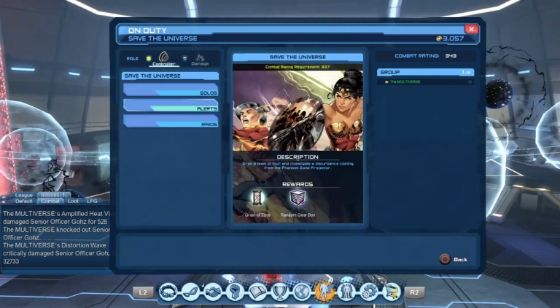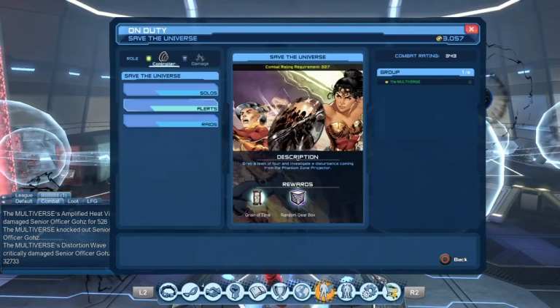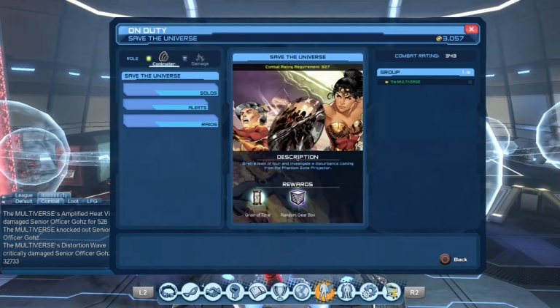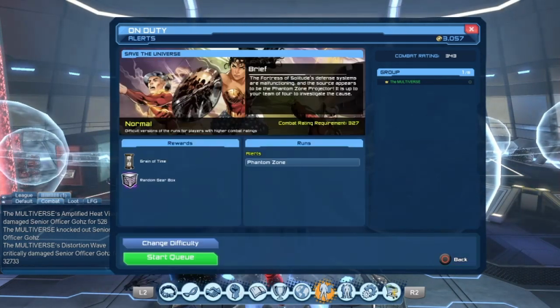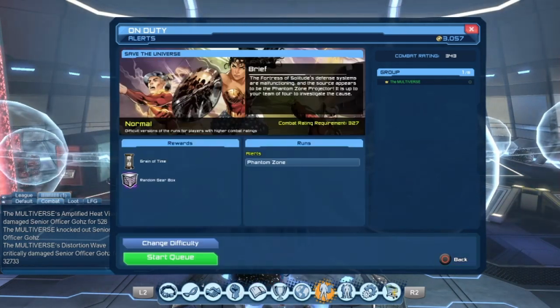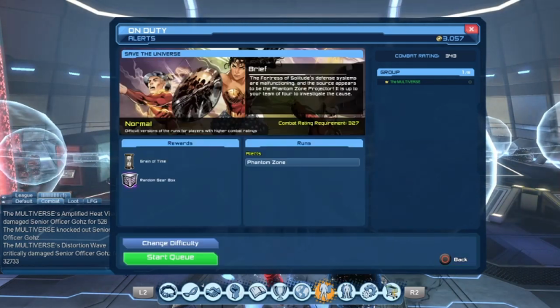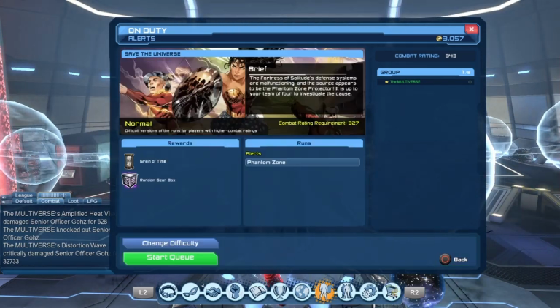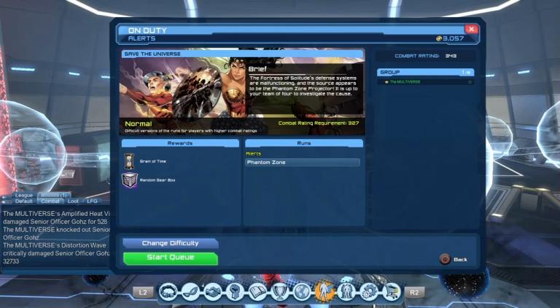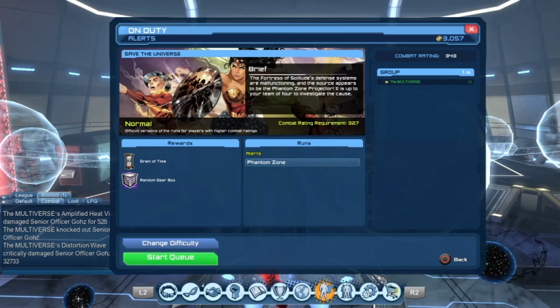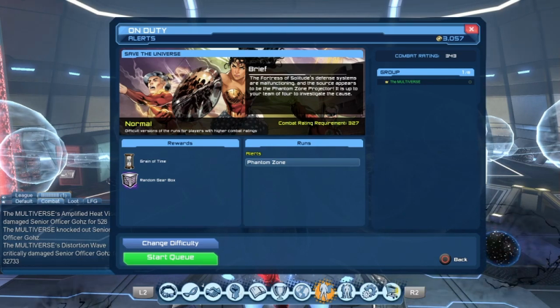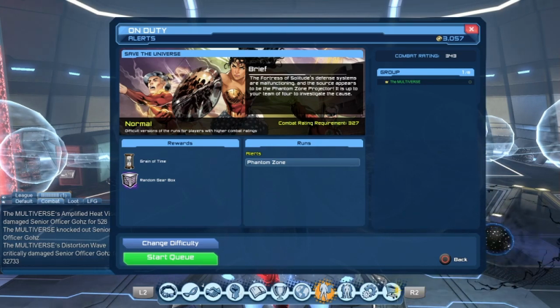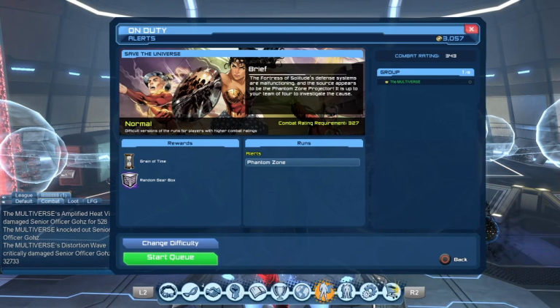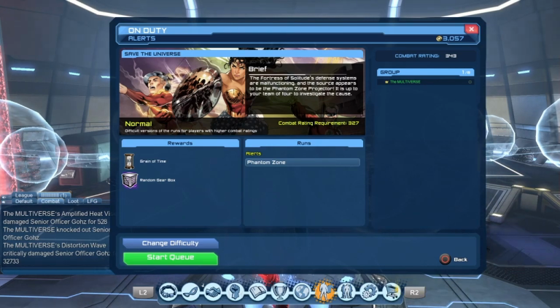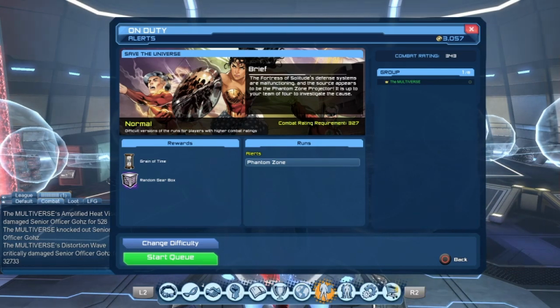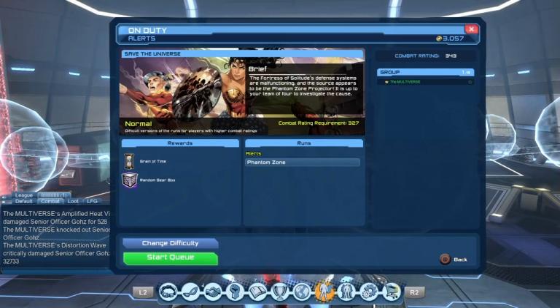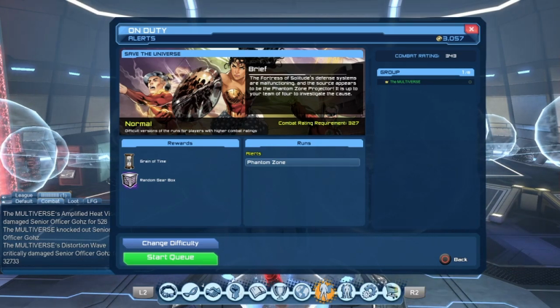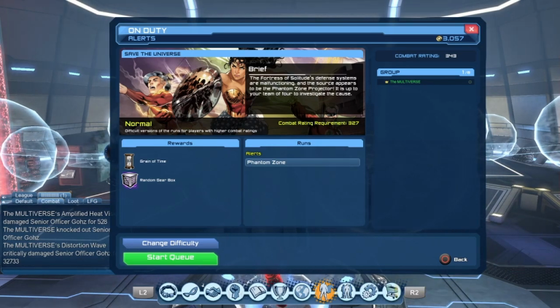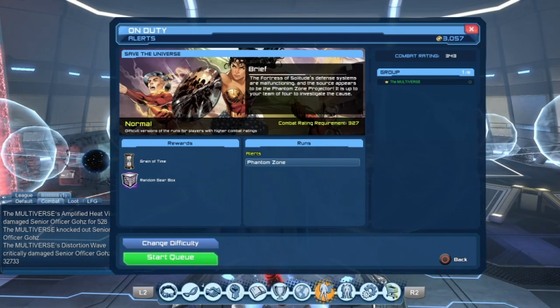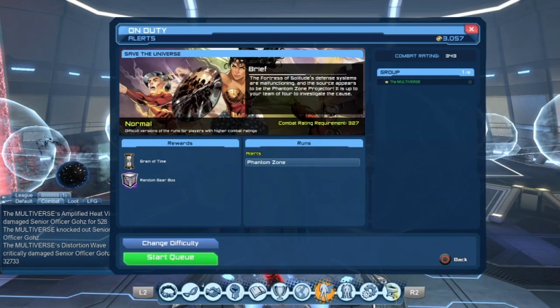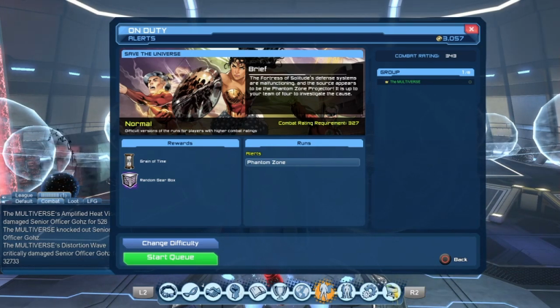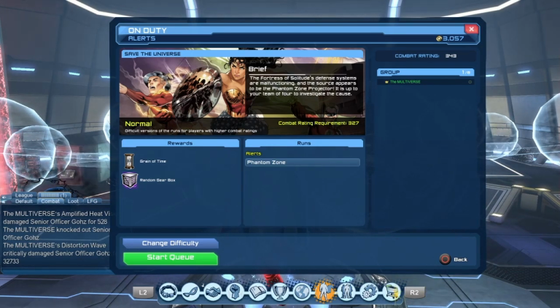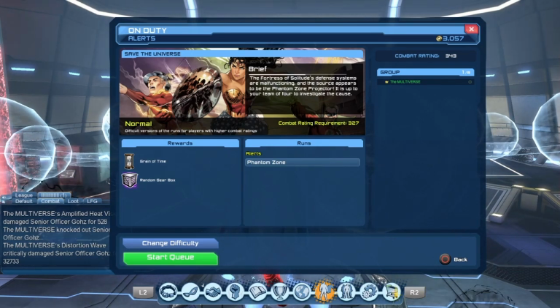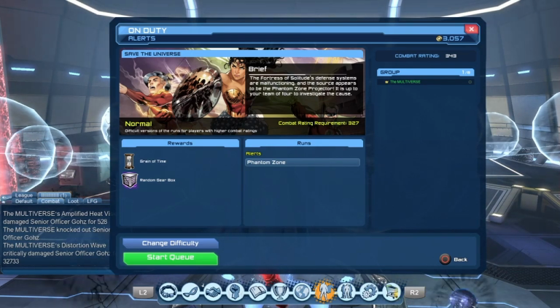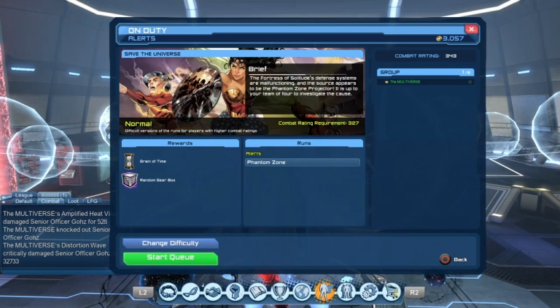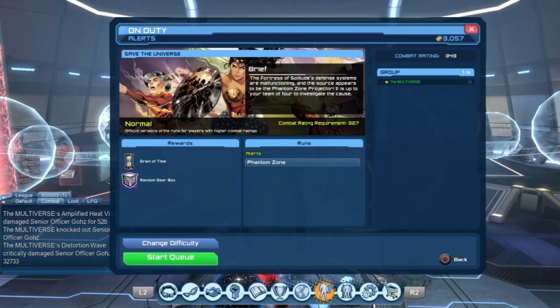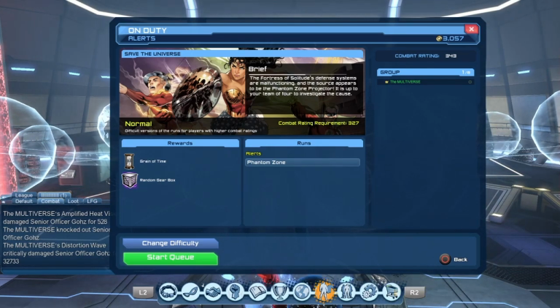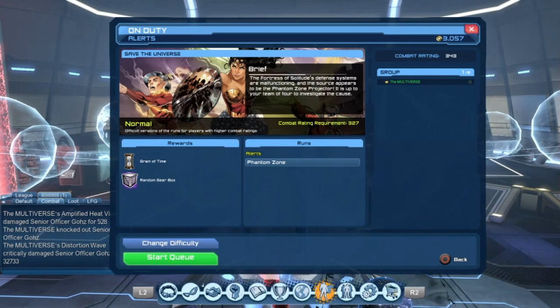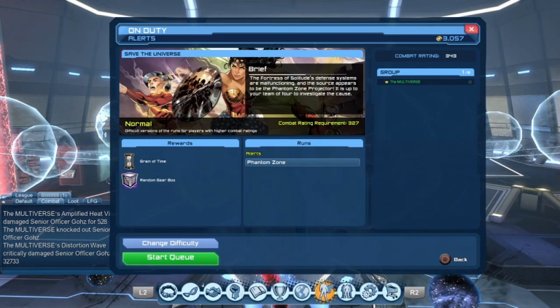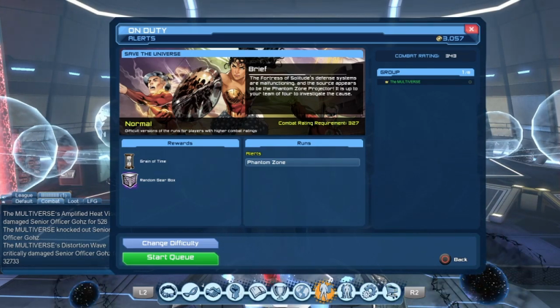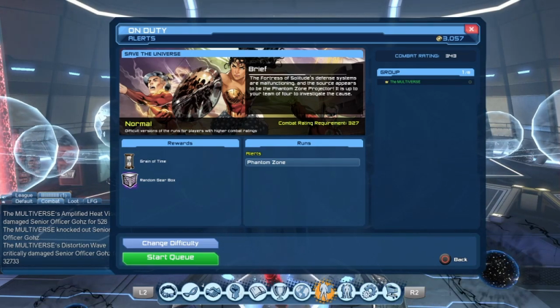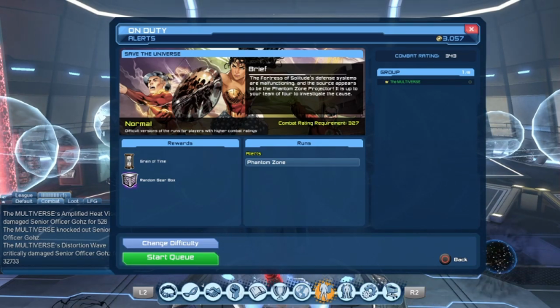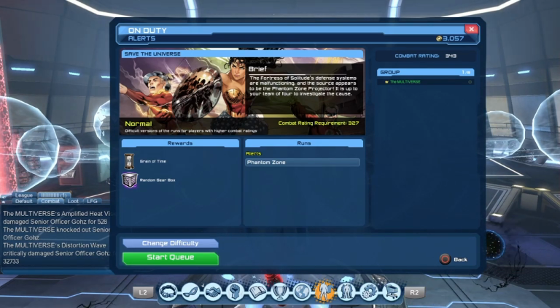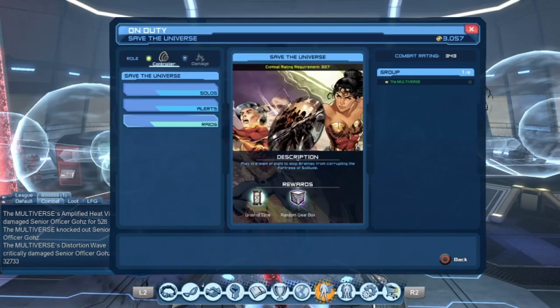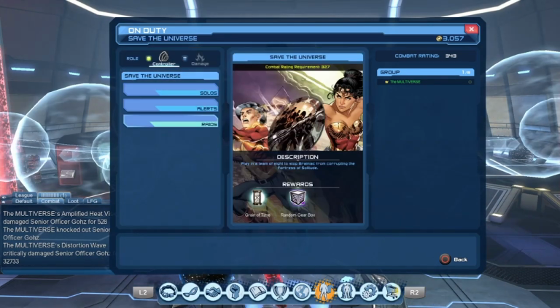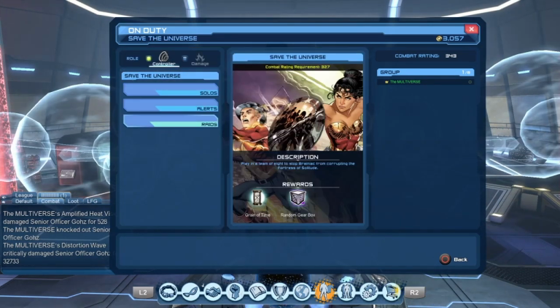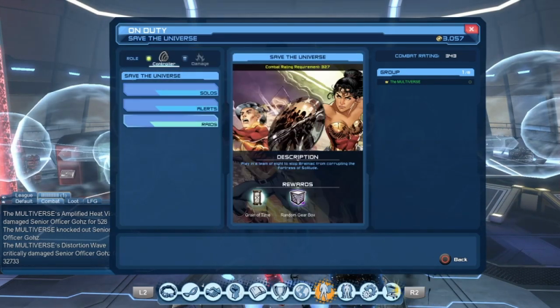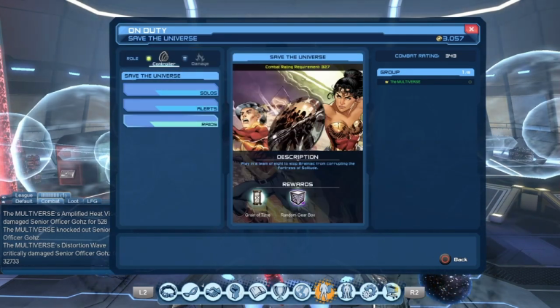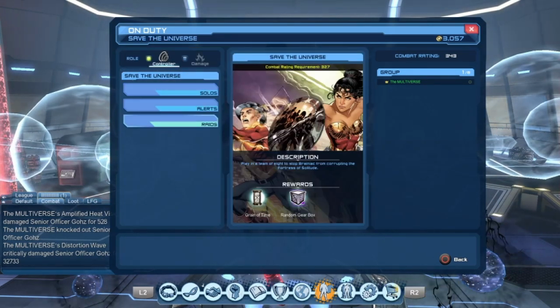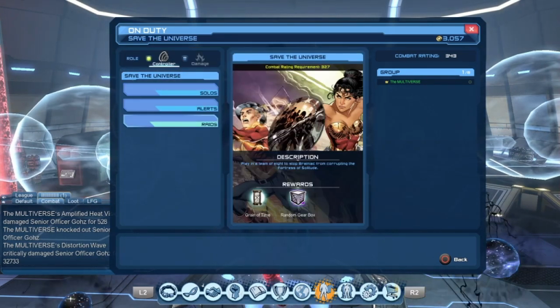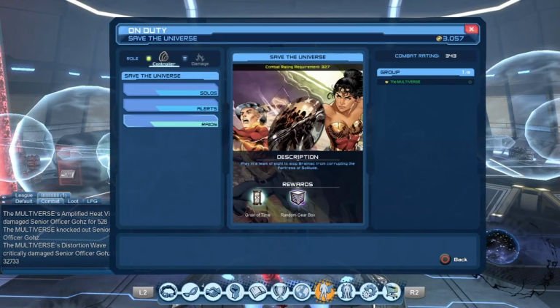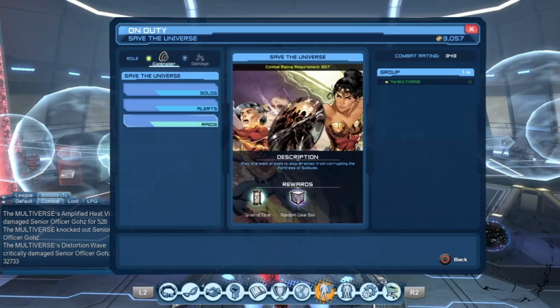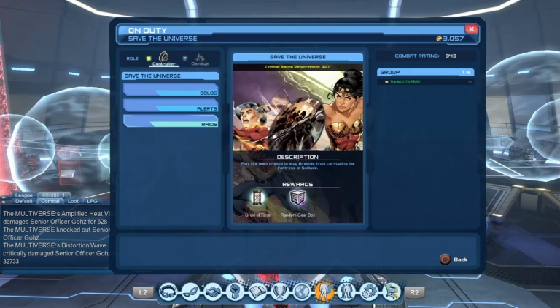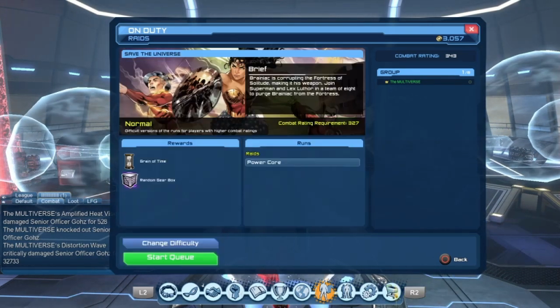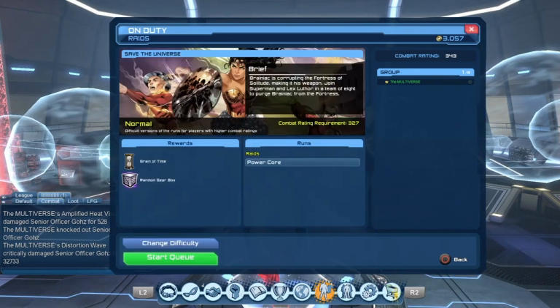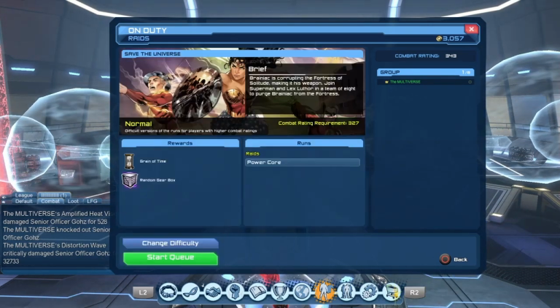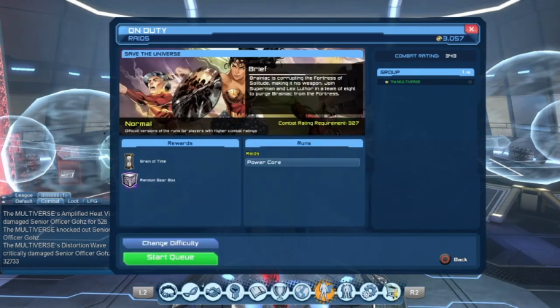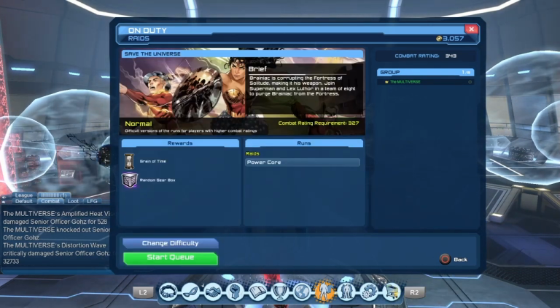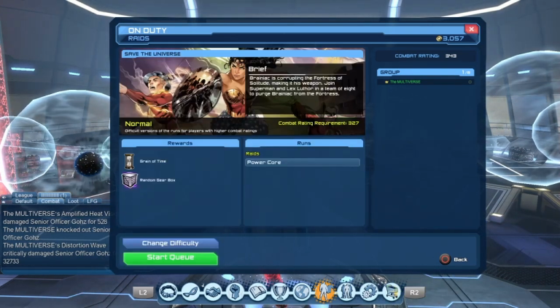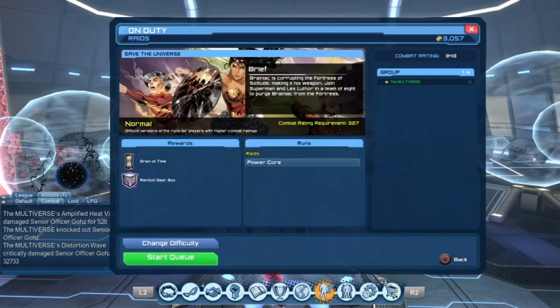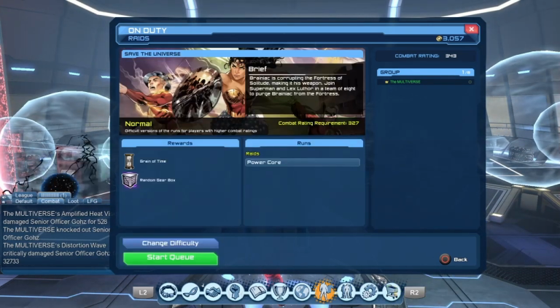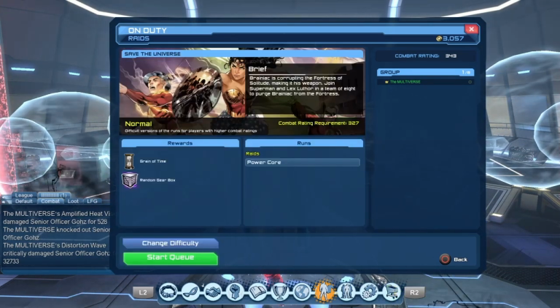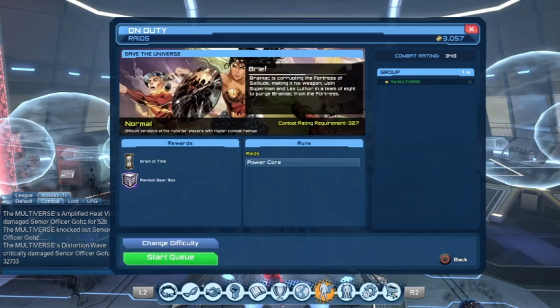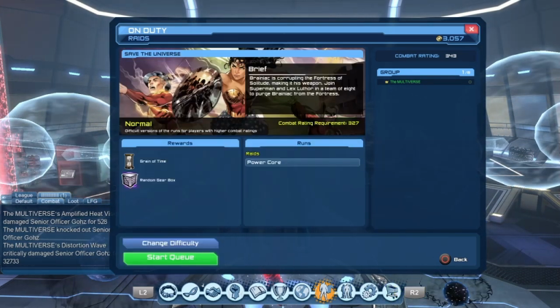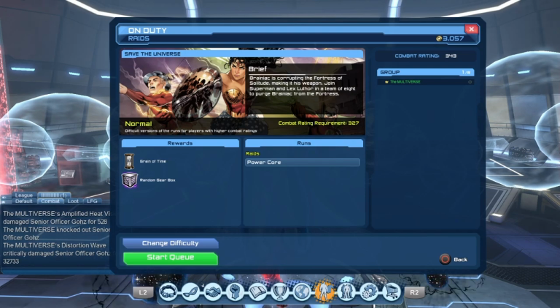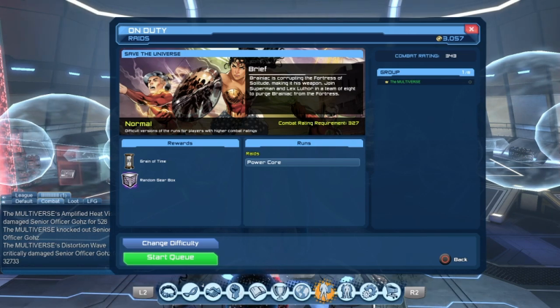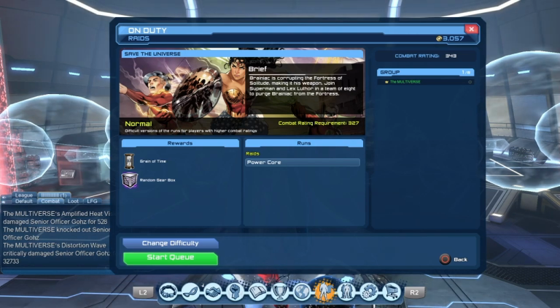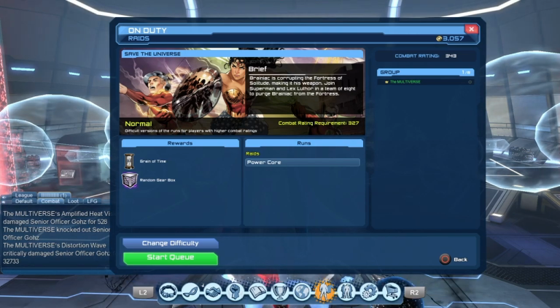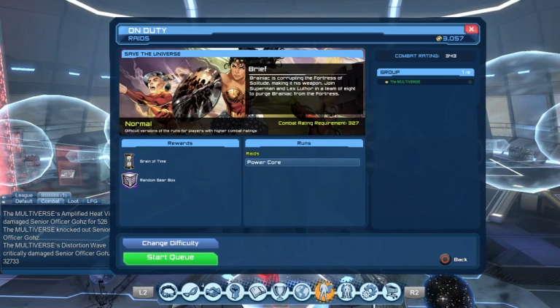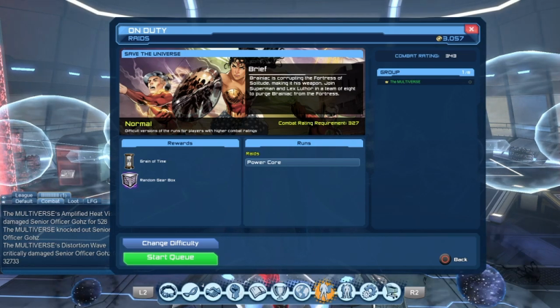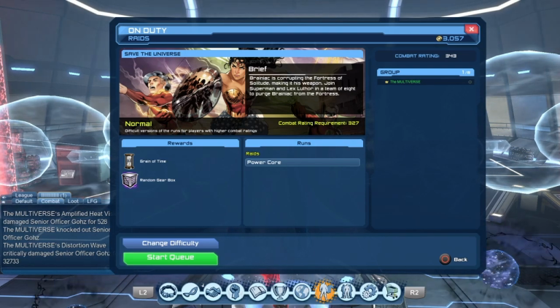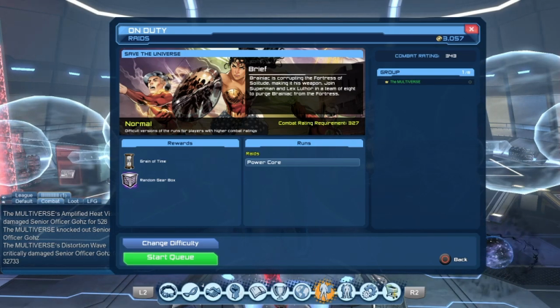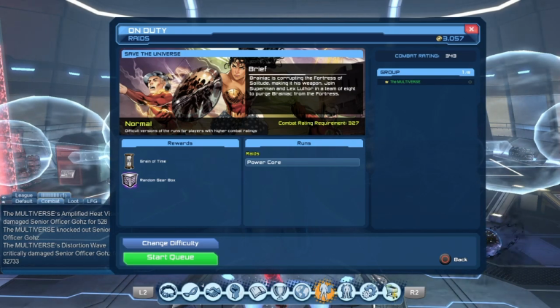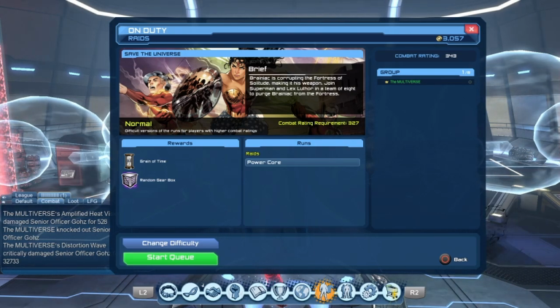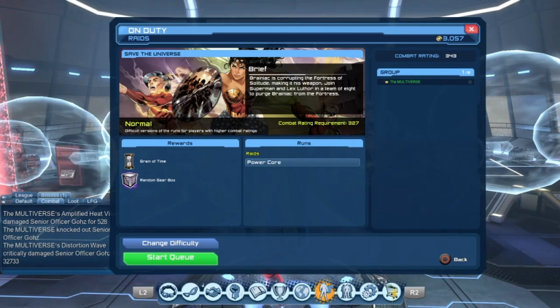With the new On-Duty menu, you don't select anything. You just do Start Queue, then Ready Up, and you'll start your mission. The Alert is the Phantom Zone, and for the Raid it is the Power Cord Raid.